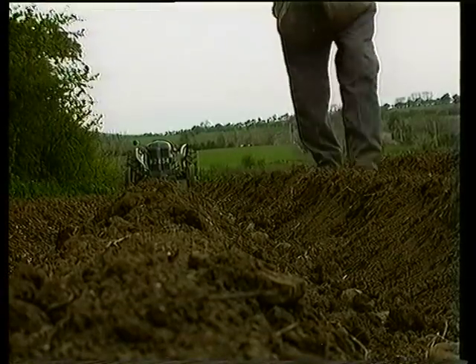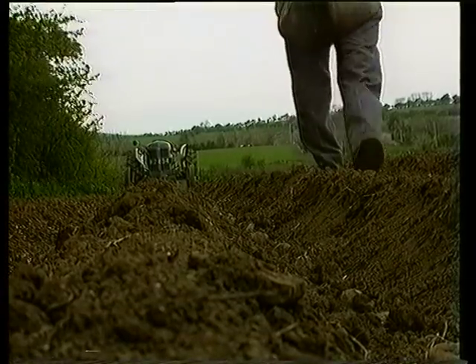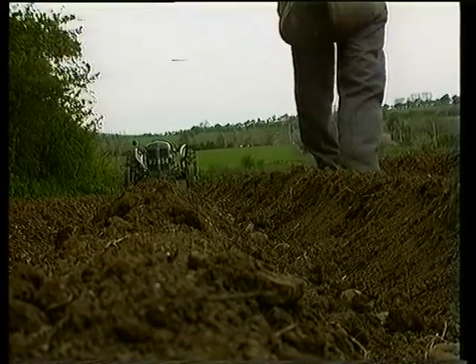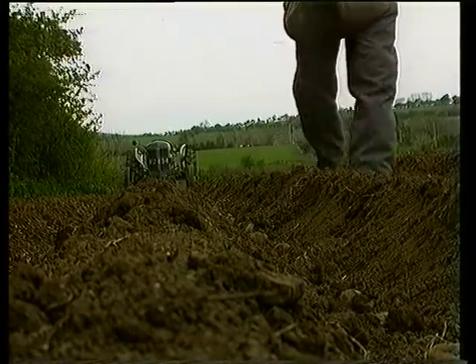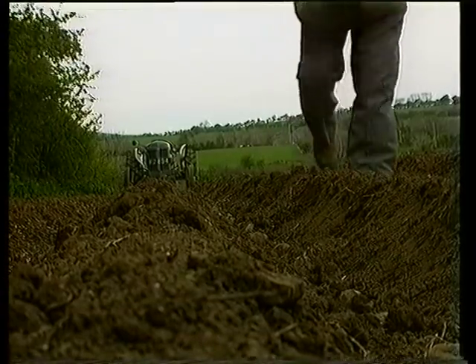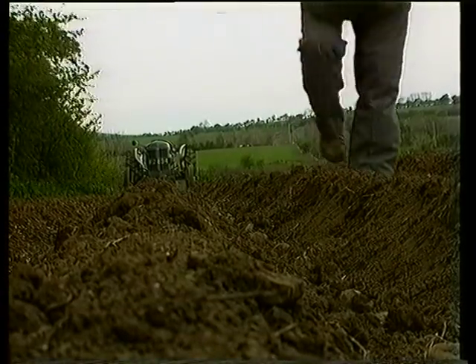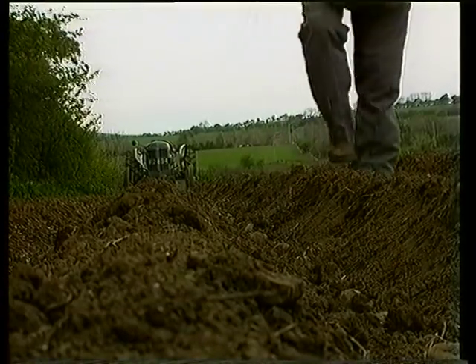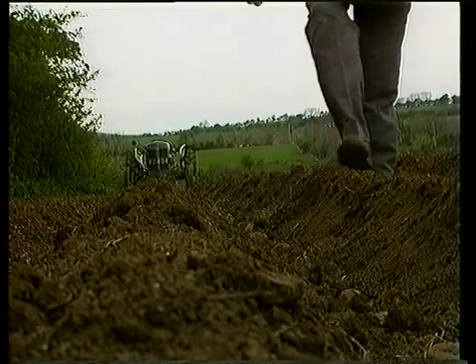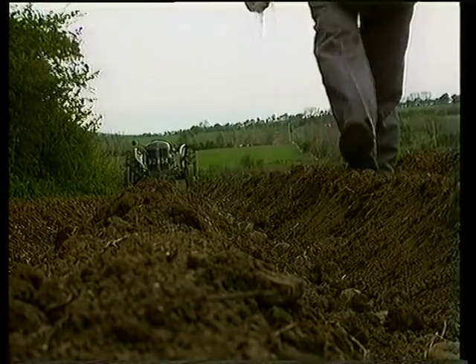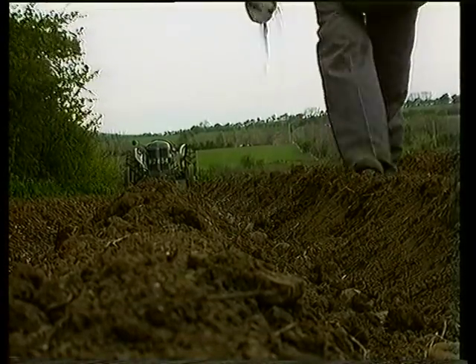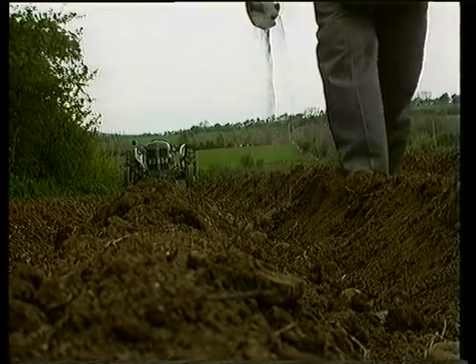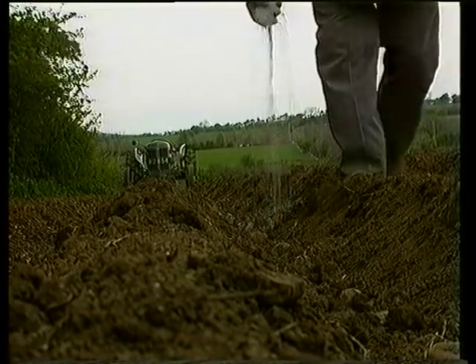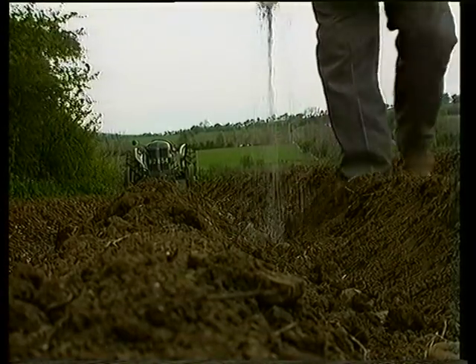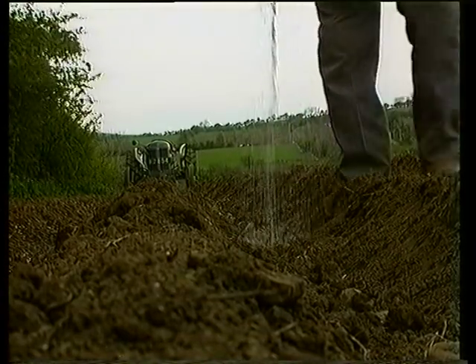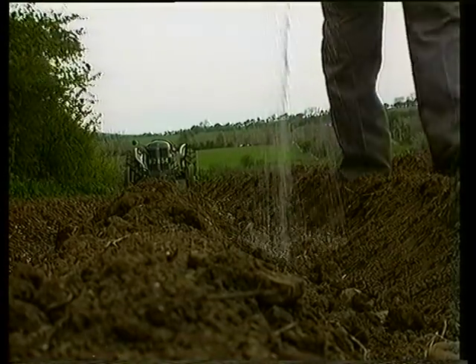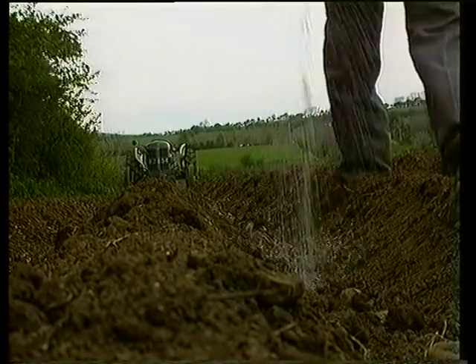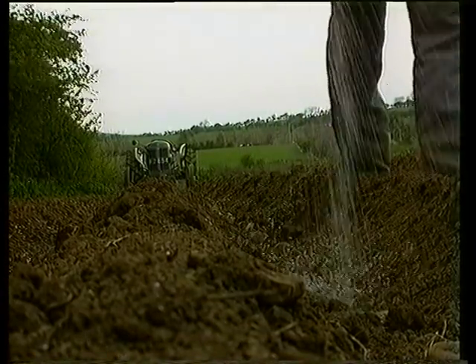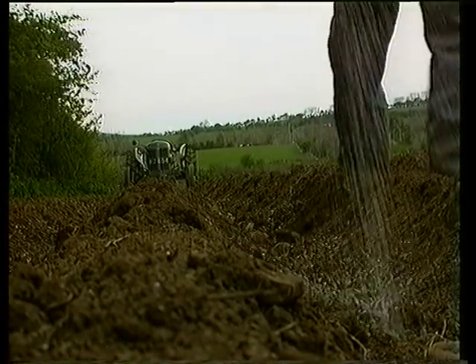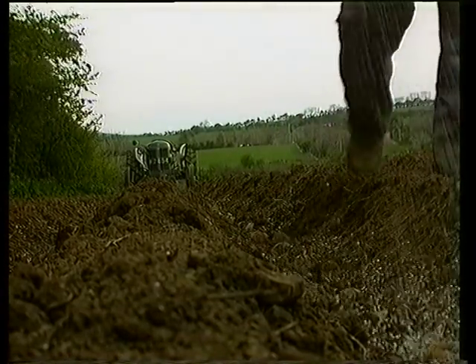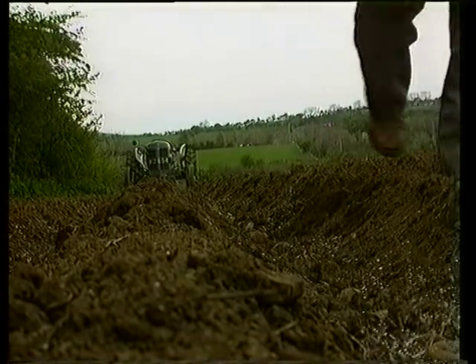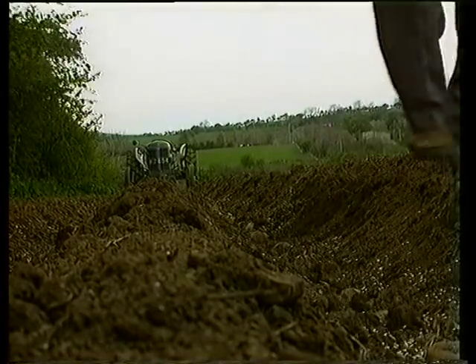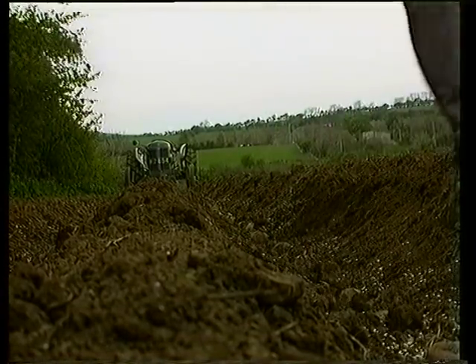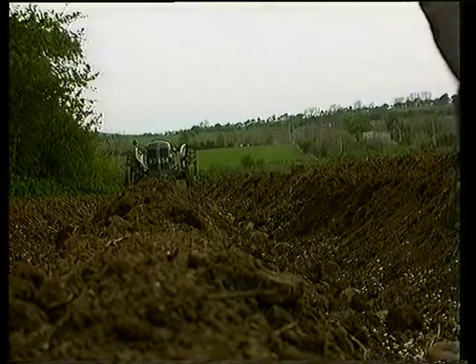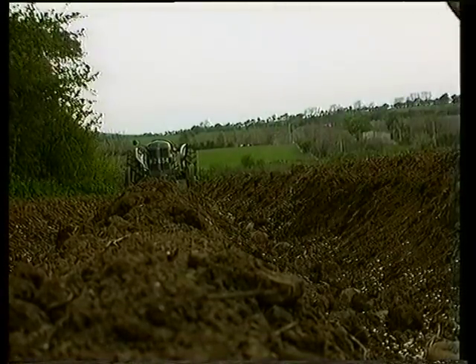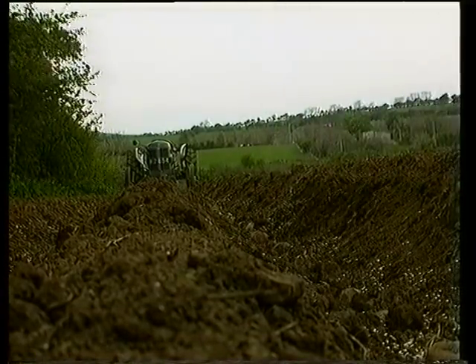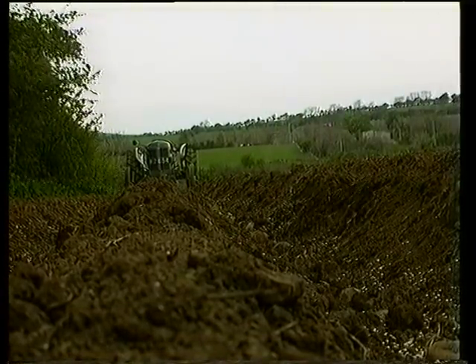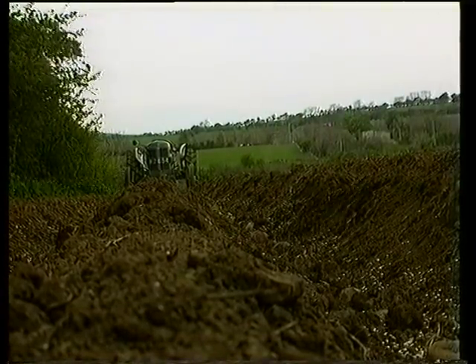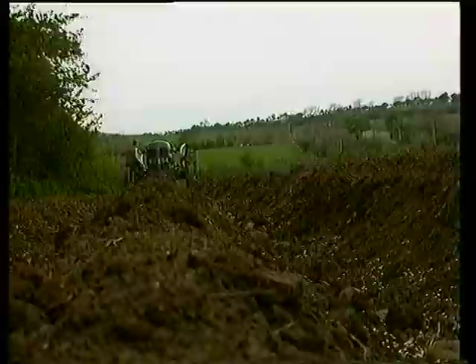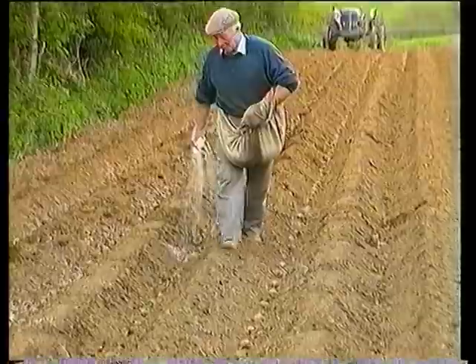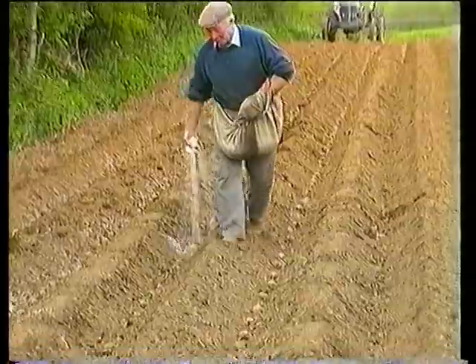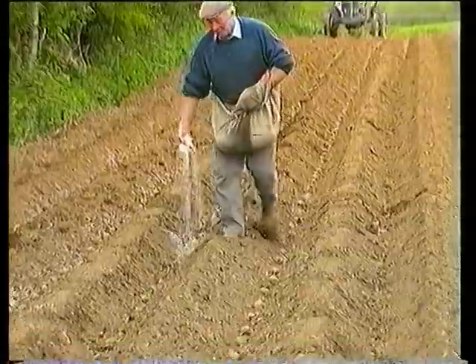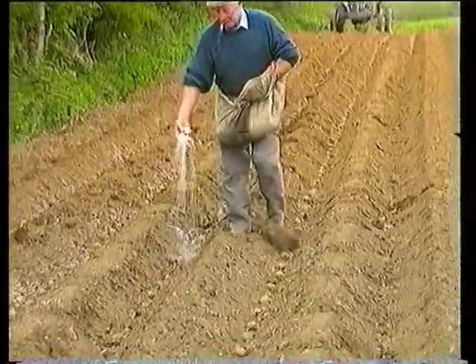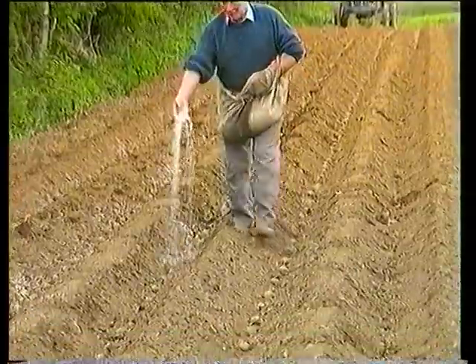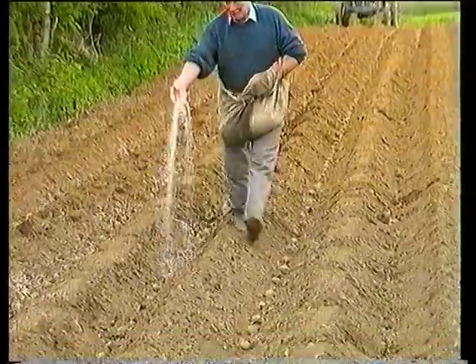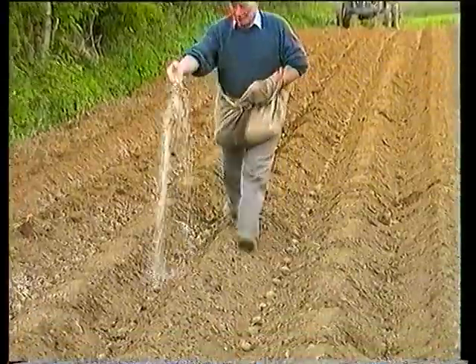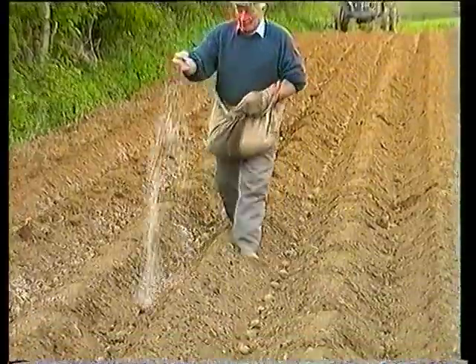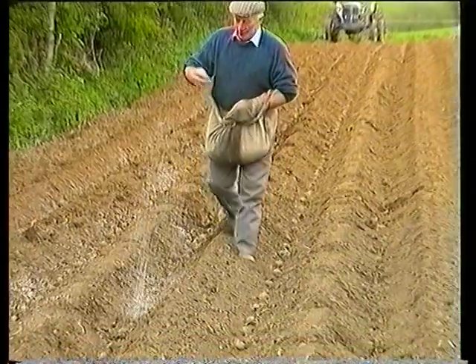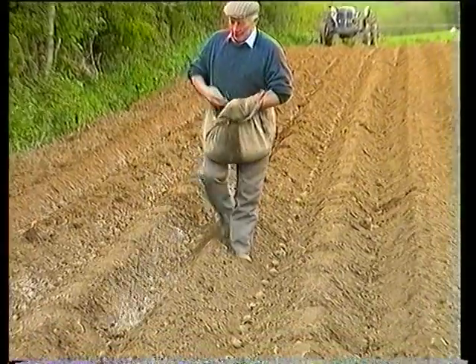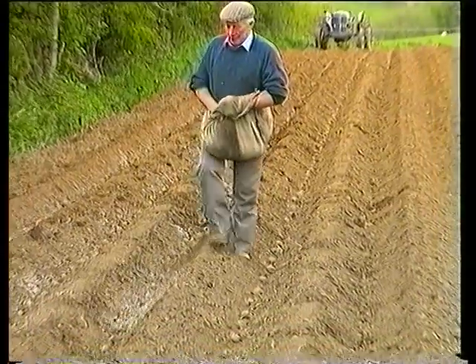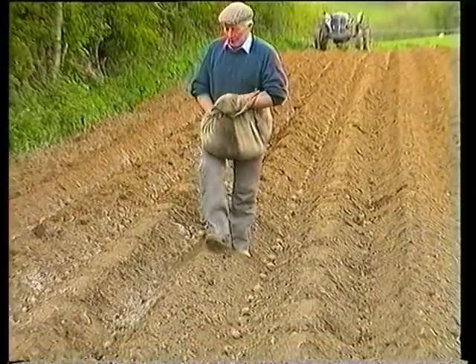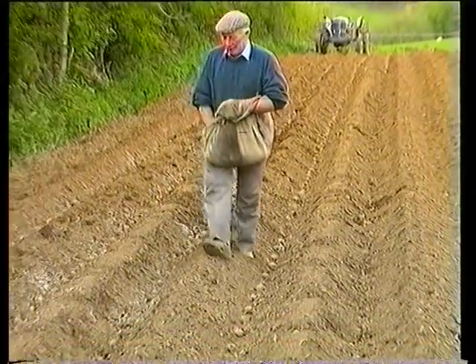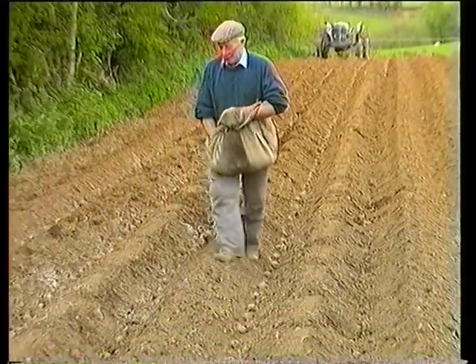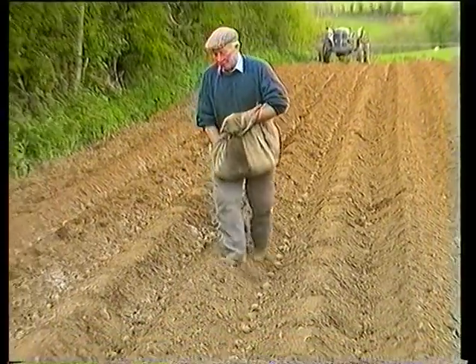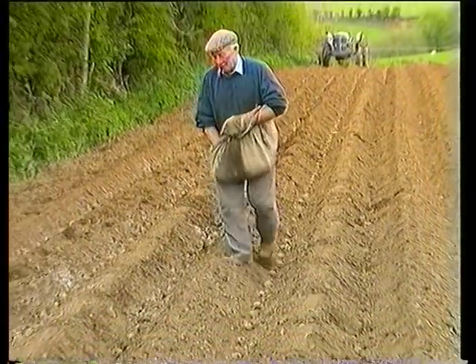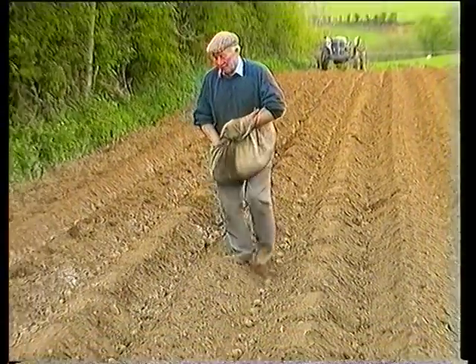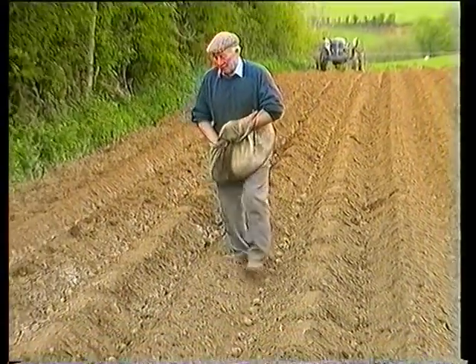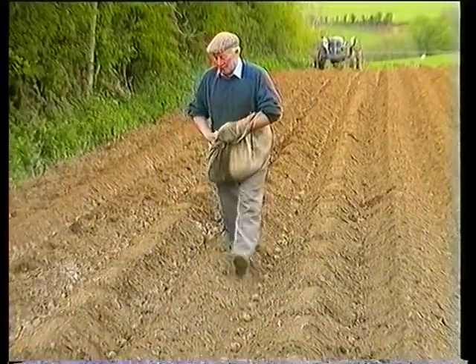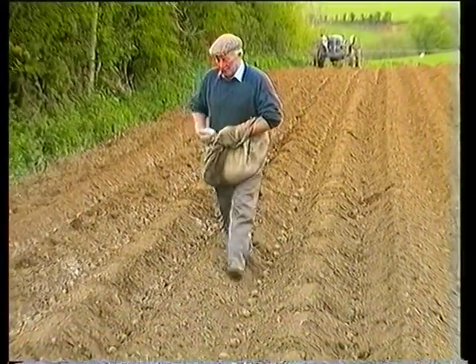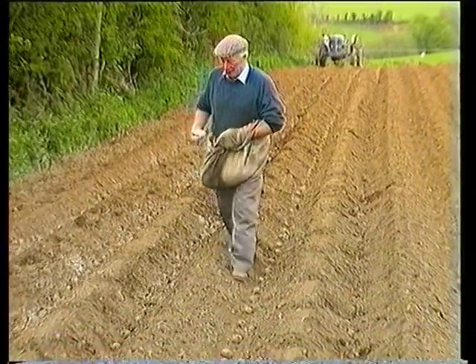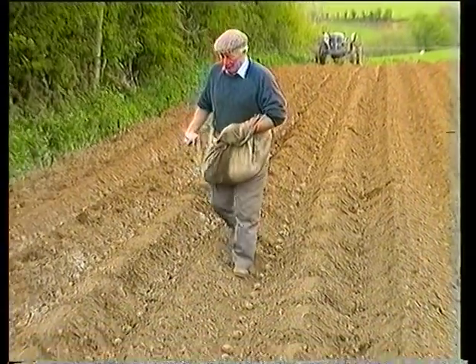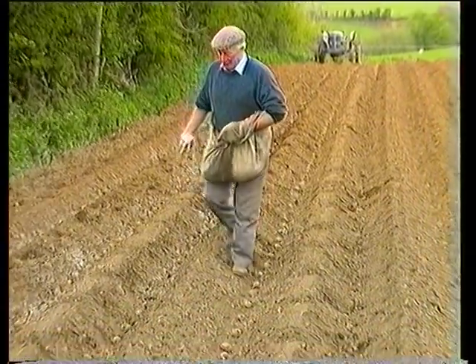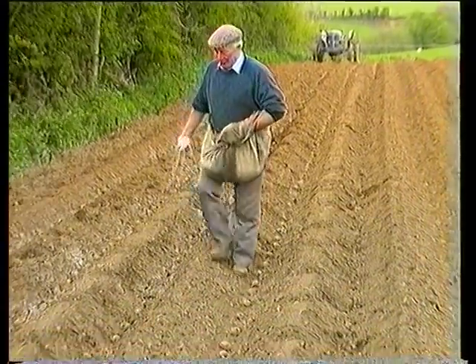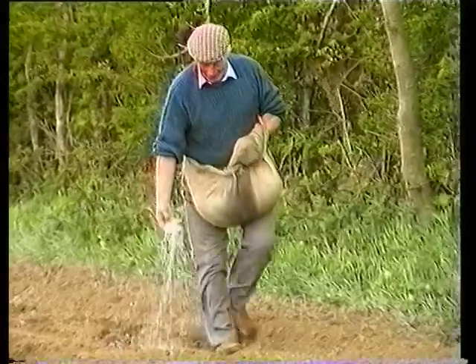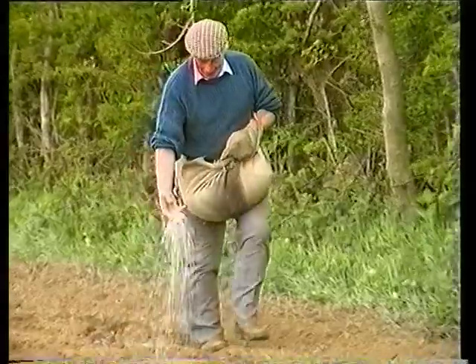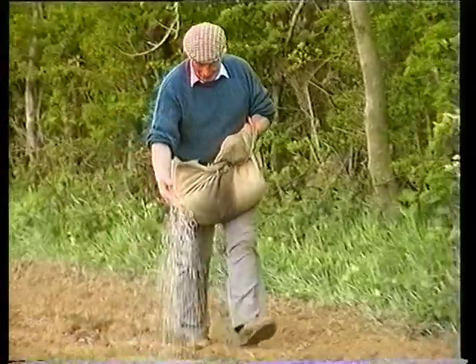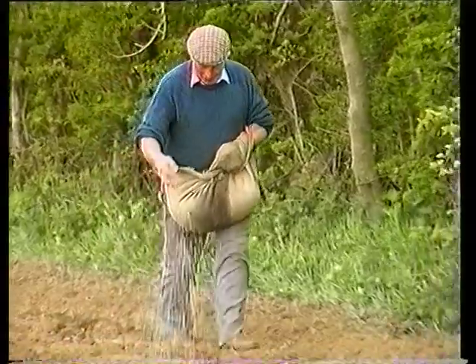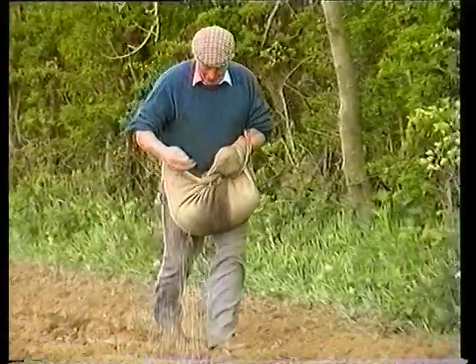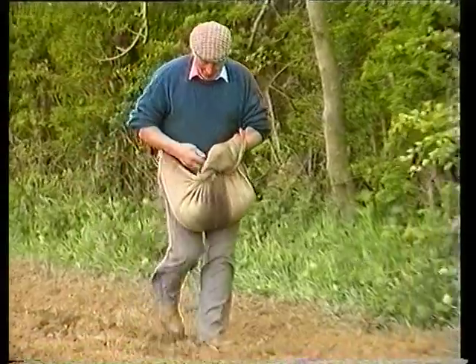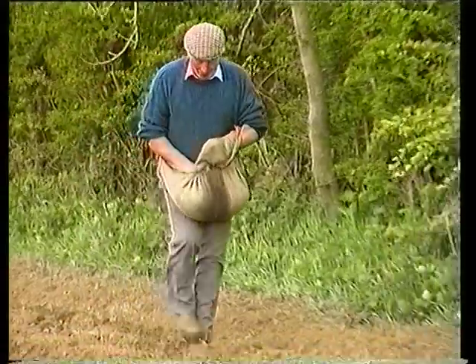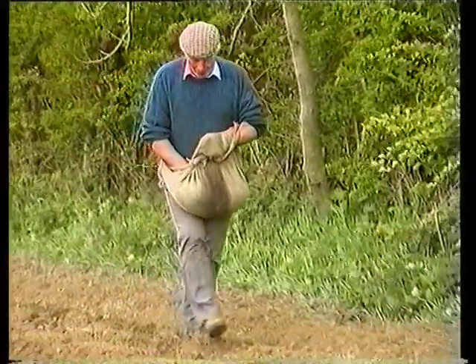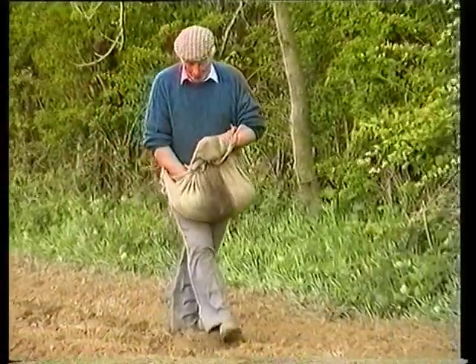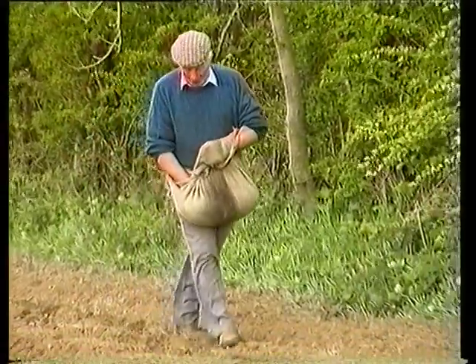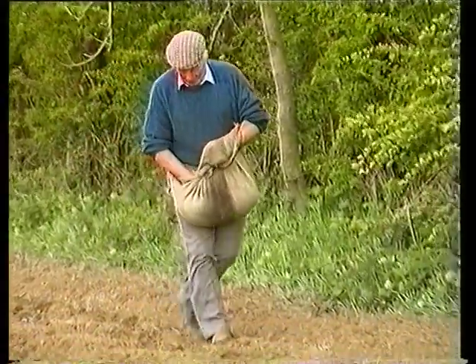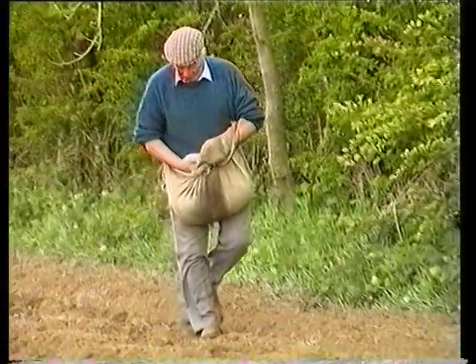Although this ground had been given a dressing of cow manure last winter, Alex Butler now applies artificial fertiliser.